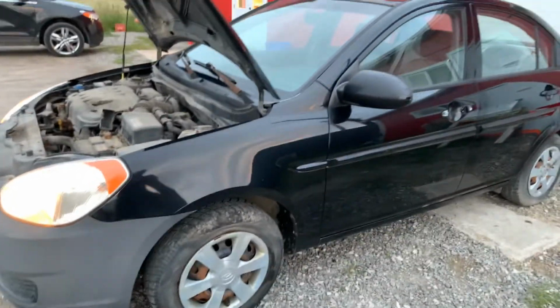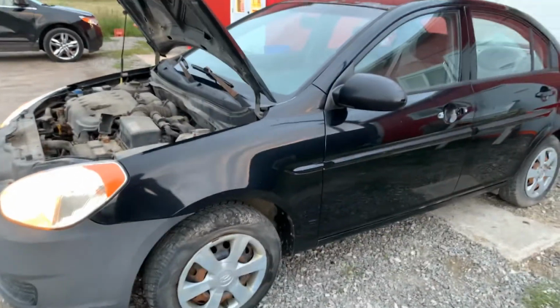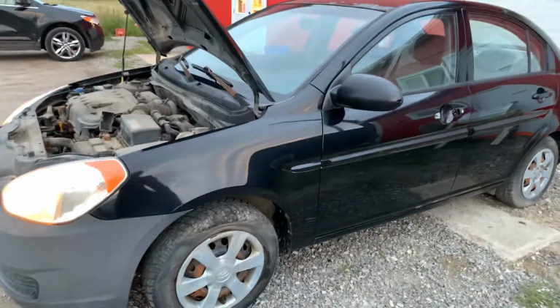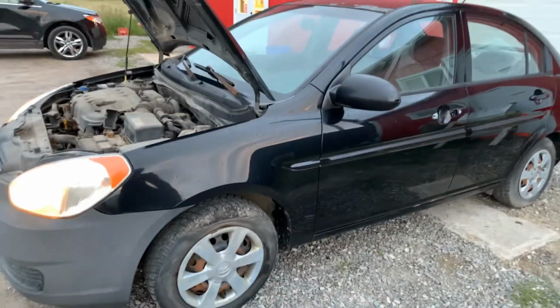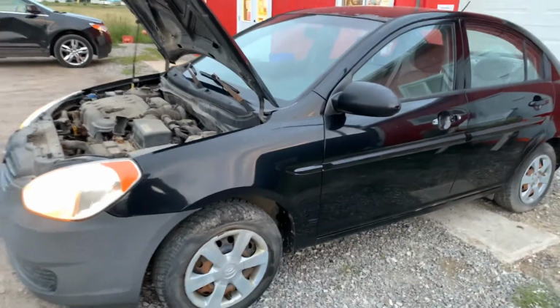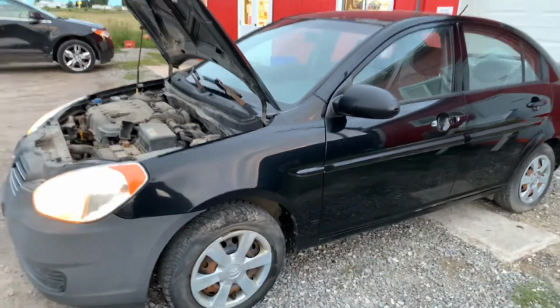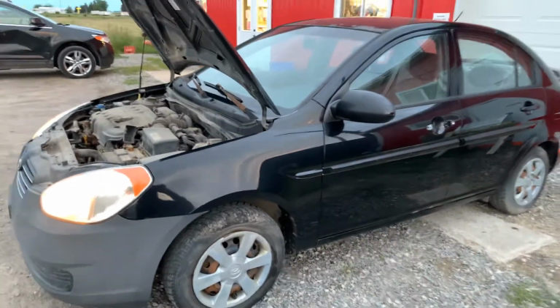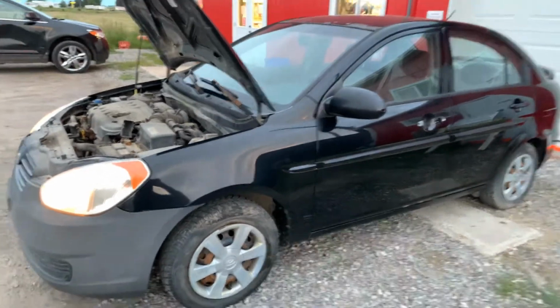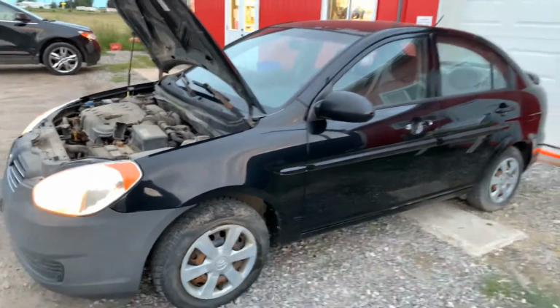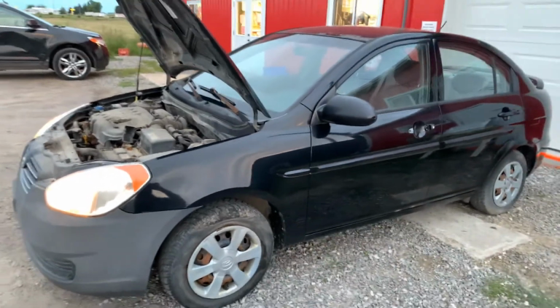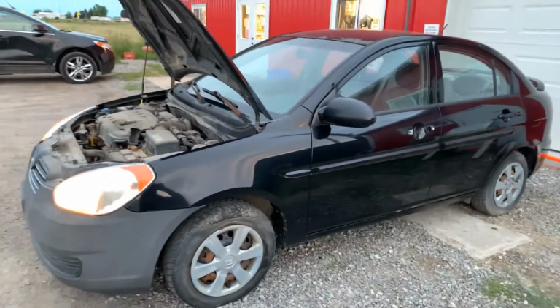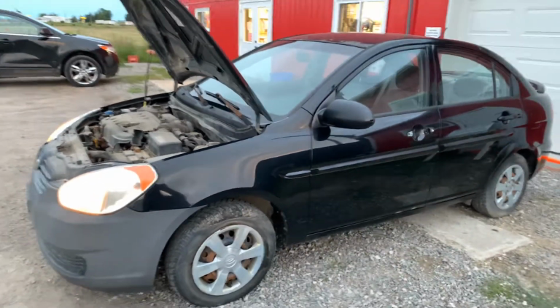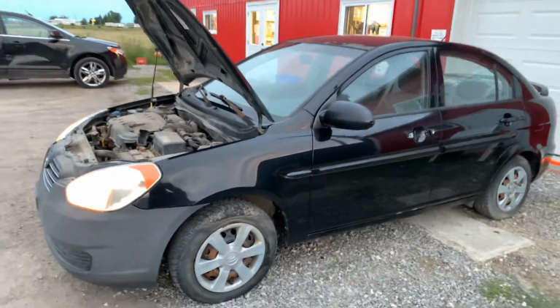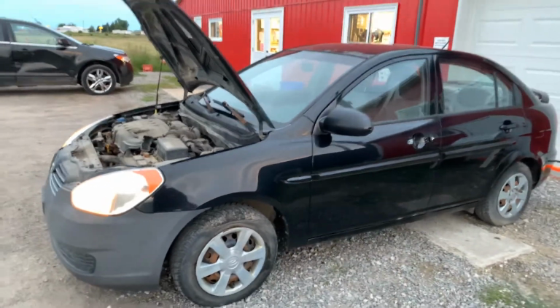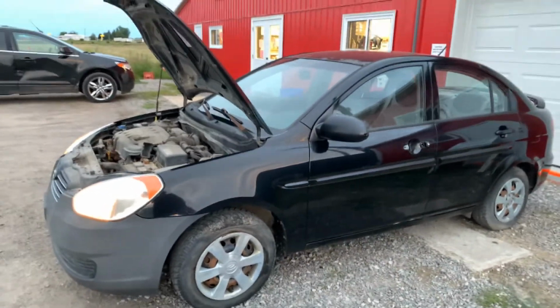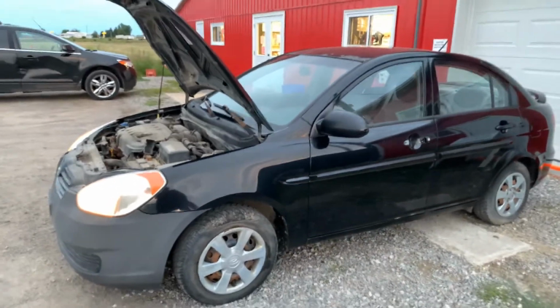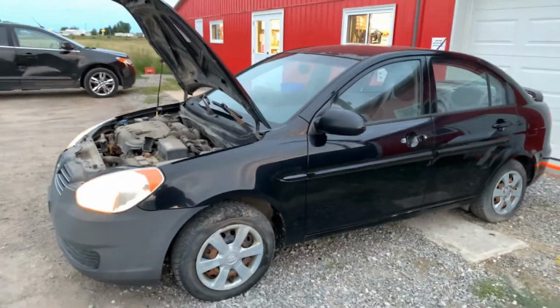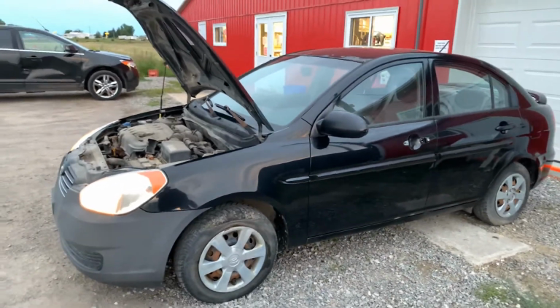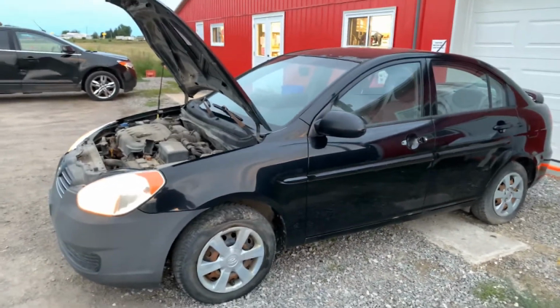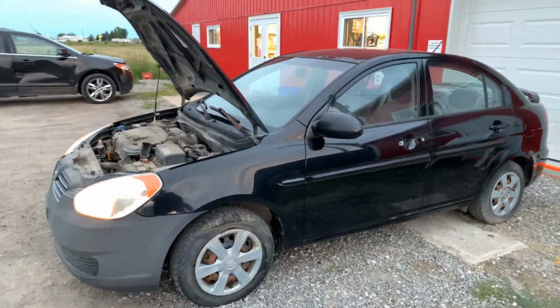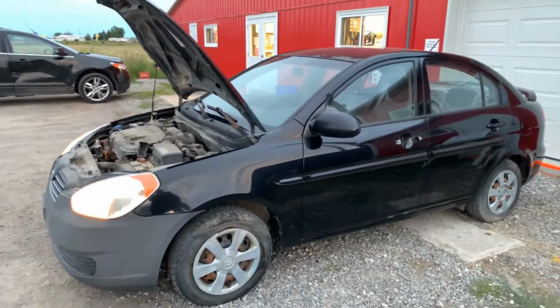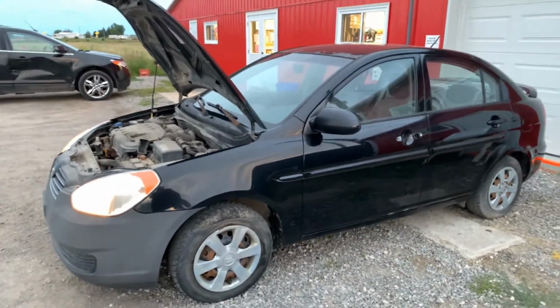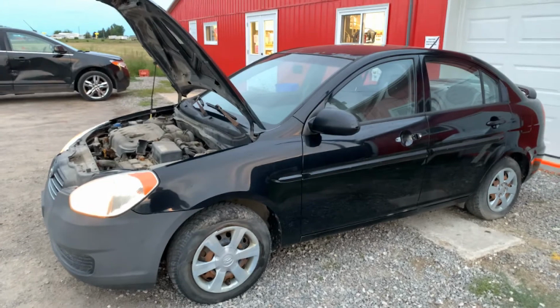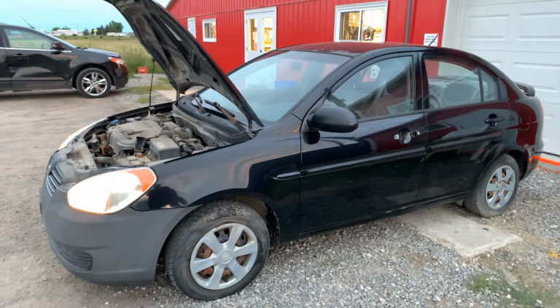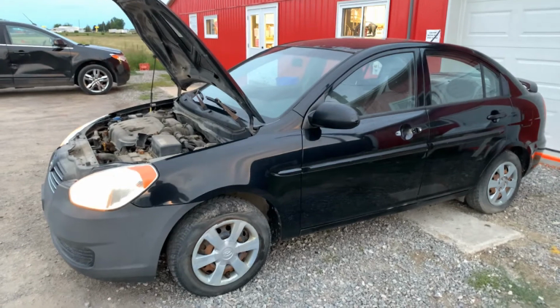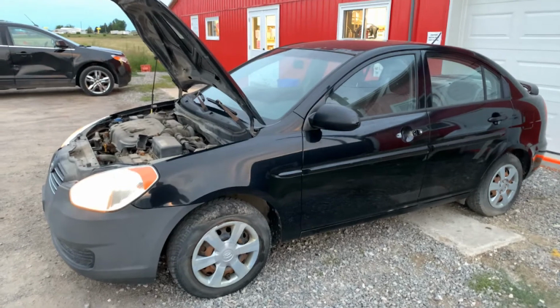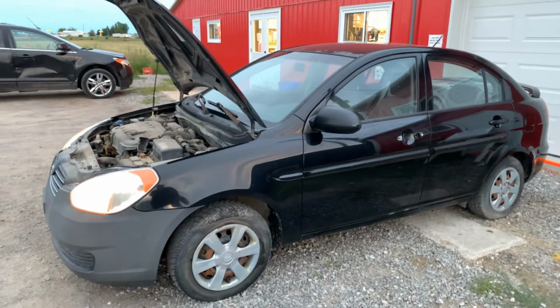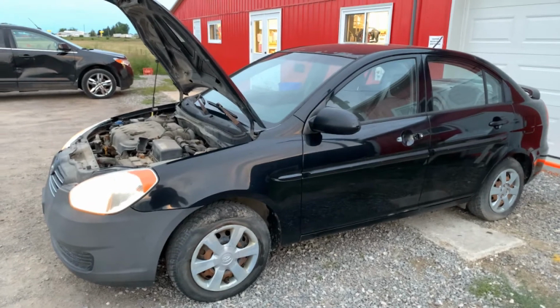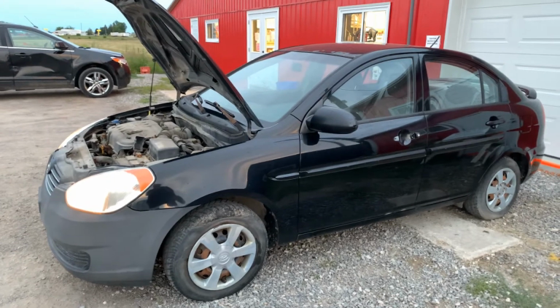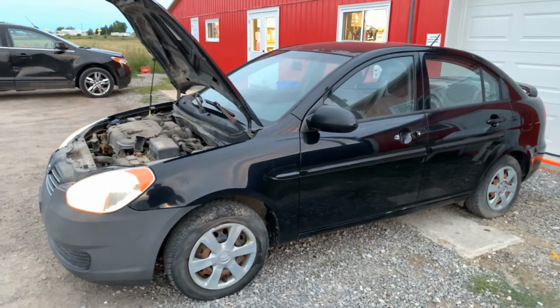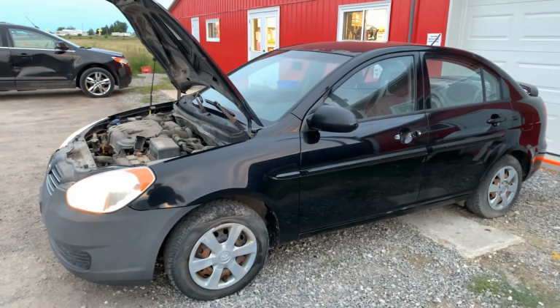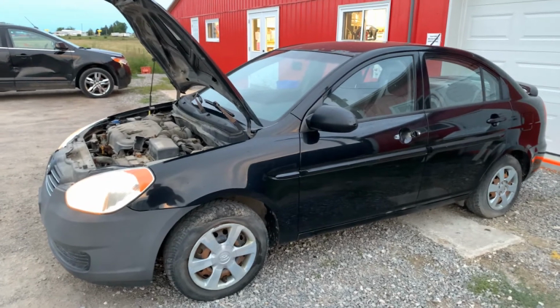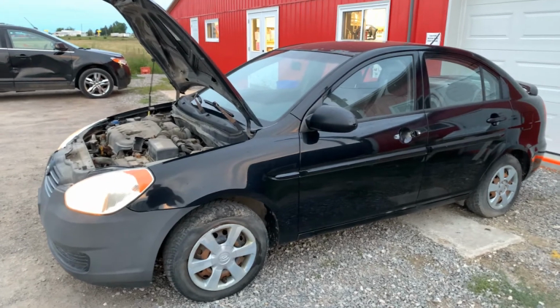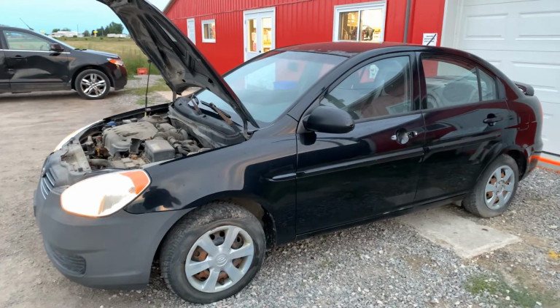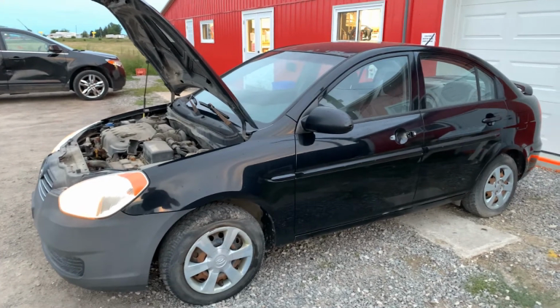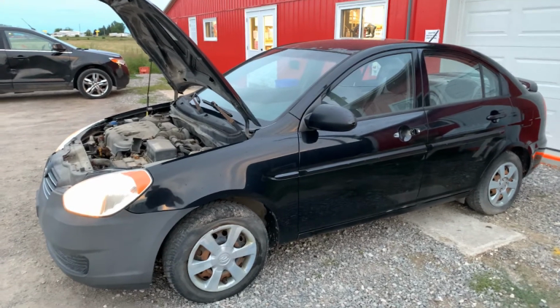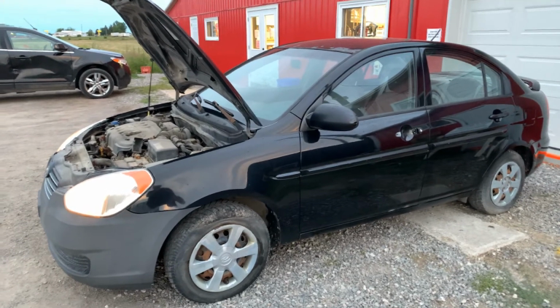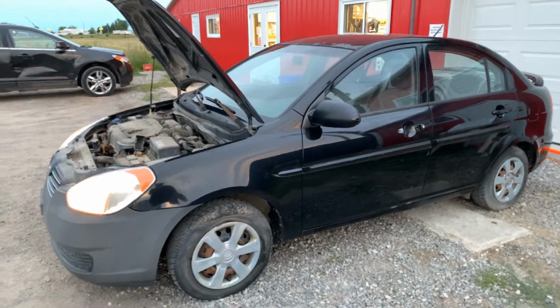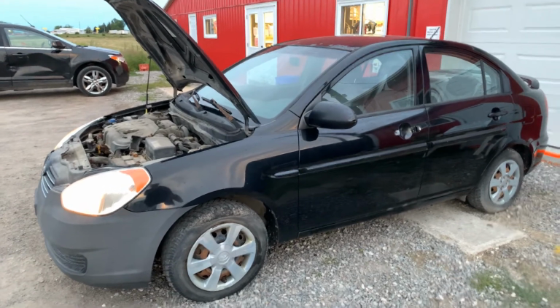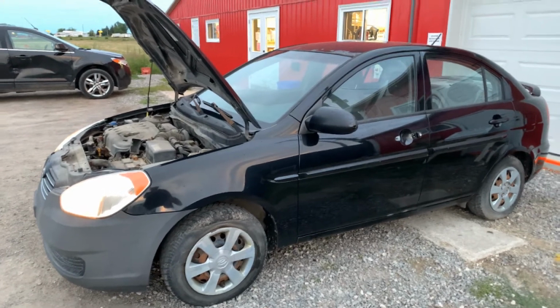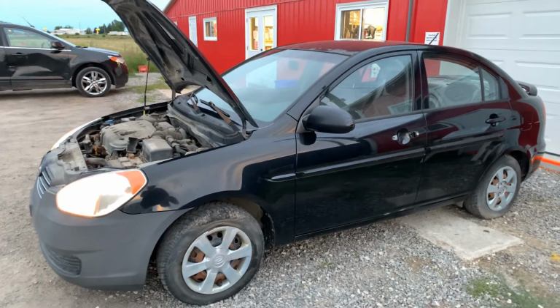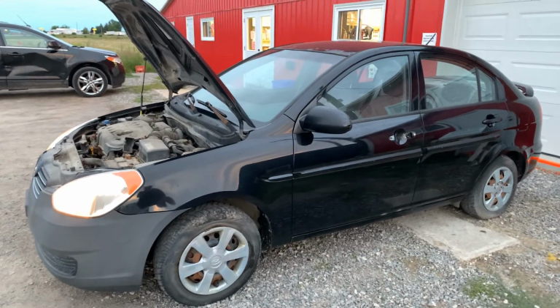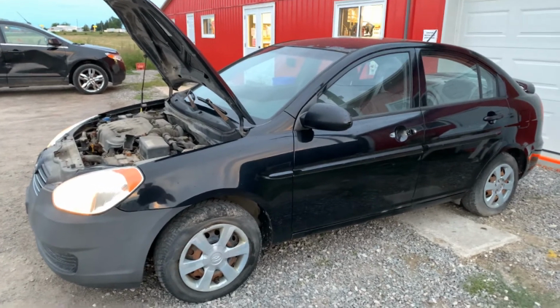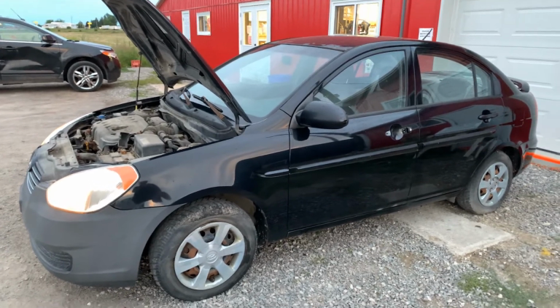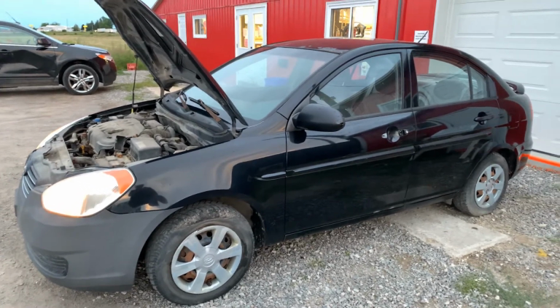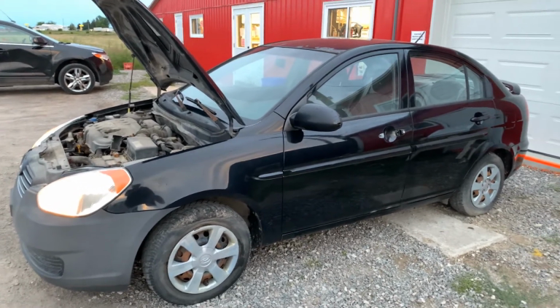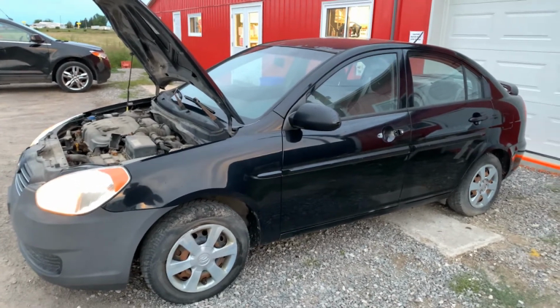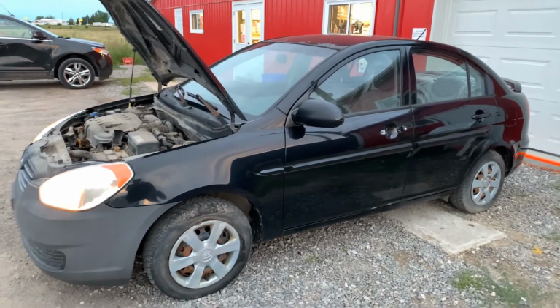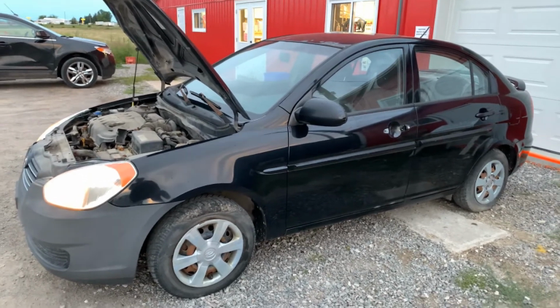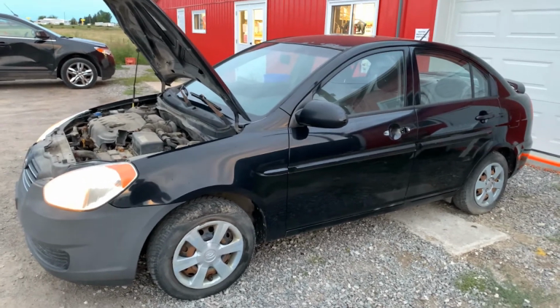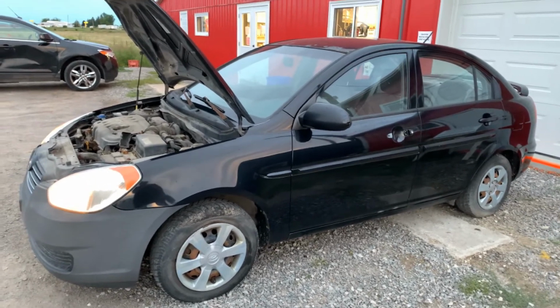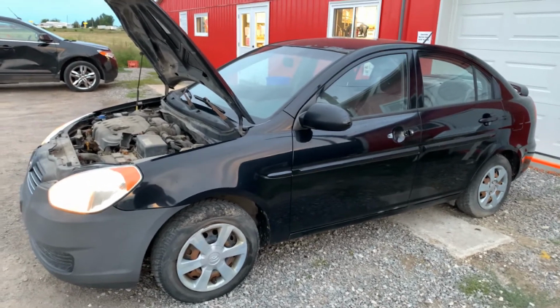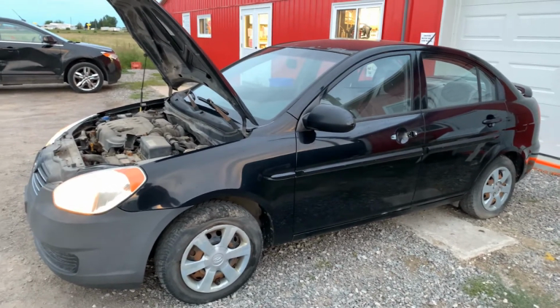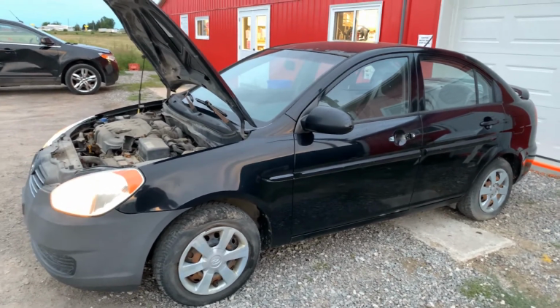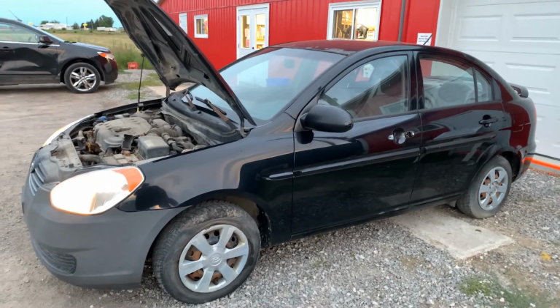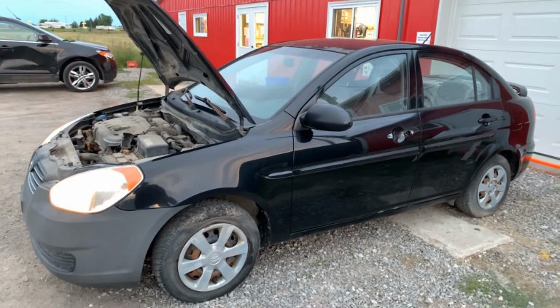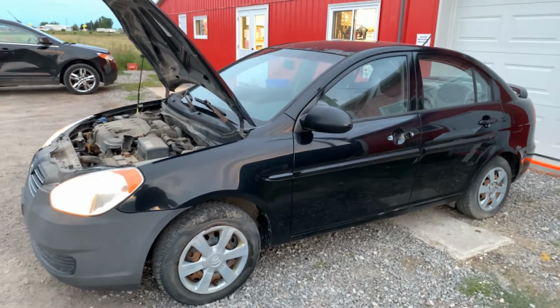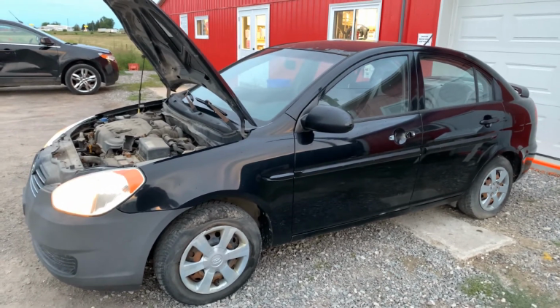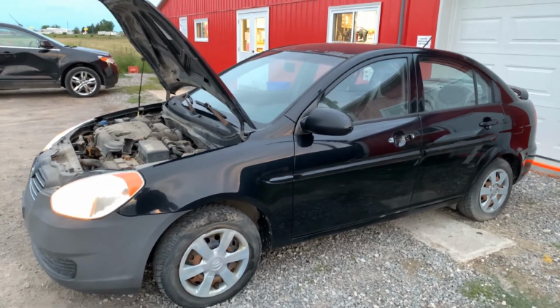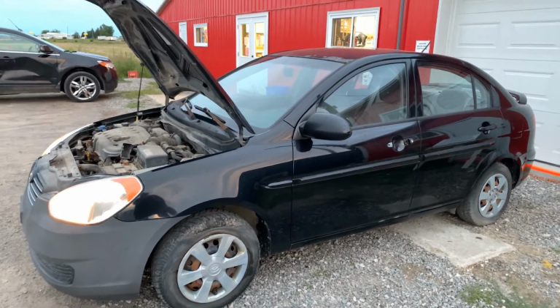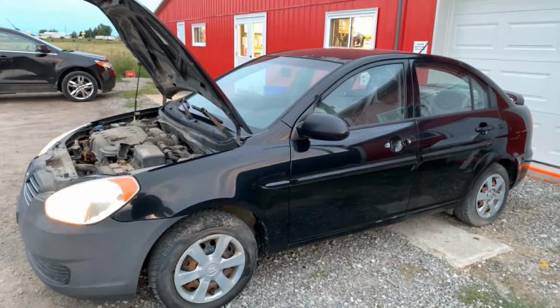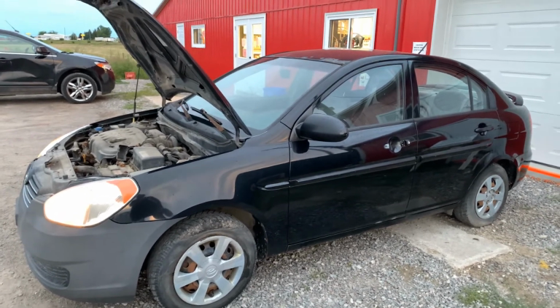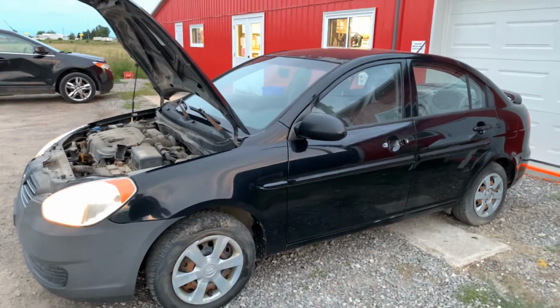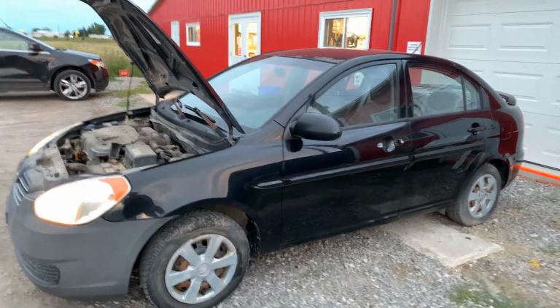And that, ladies and gentlemen, is your 2006 Hyundai Accent. Thanks for watching.